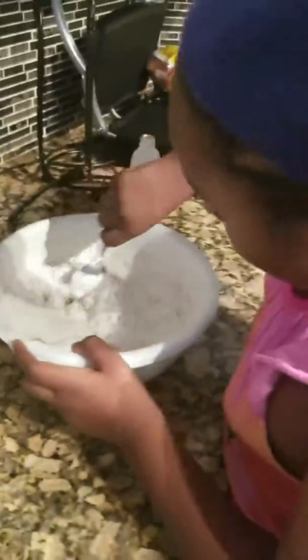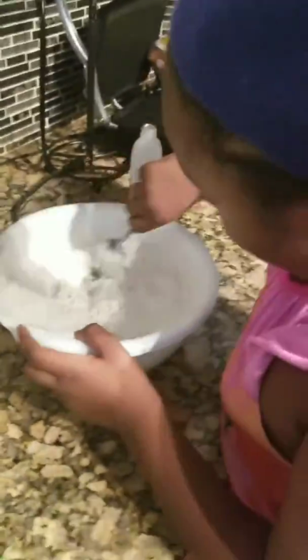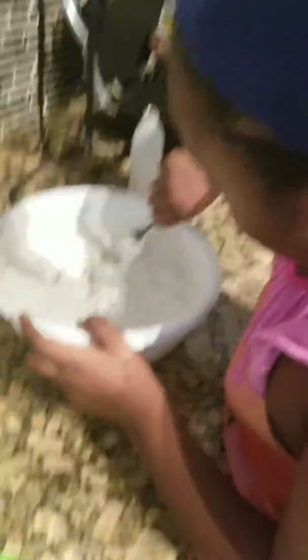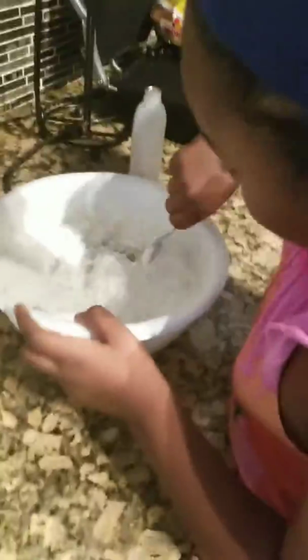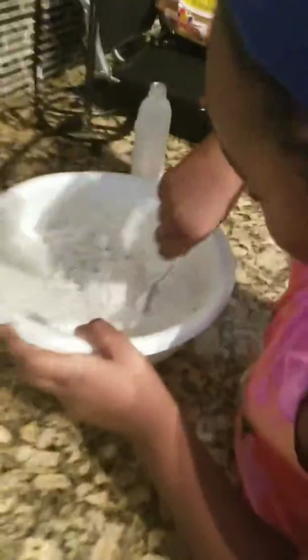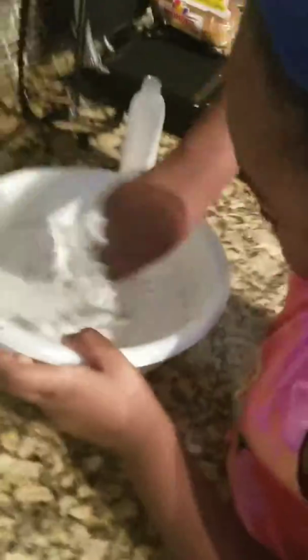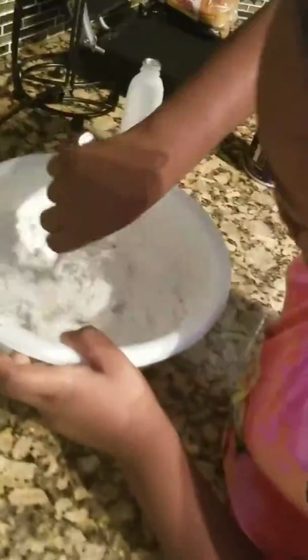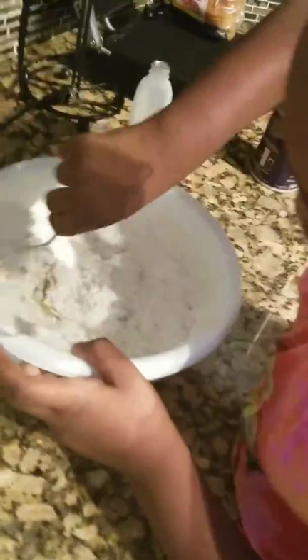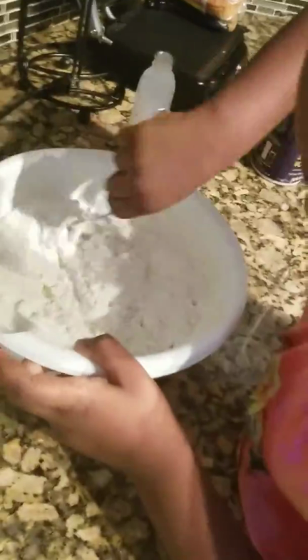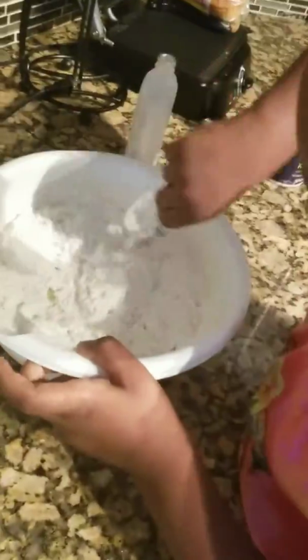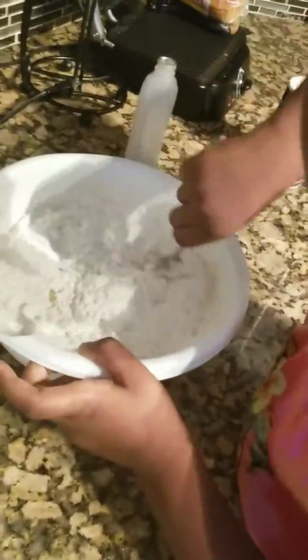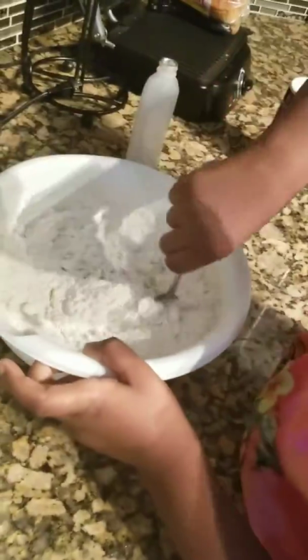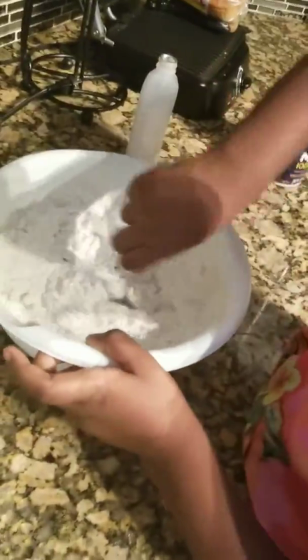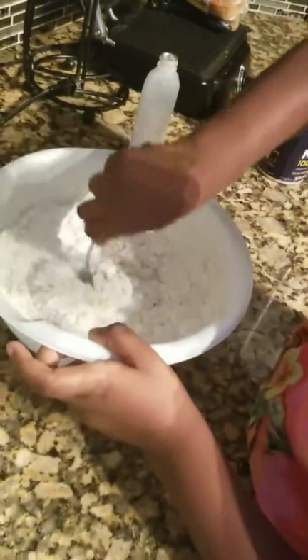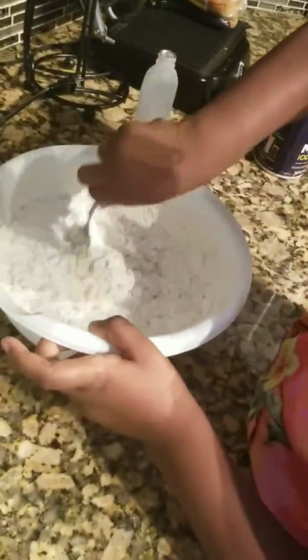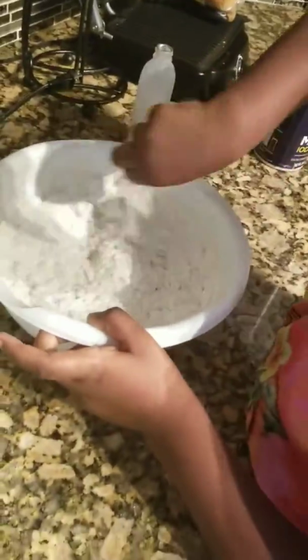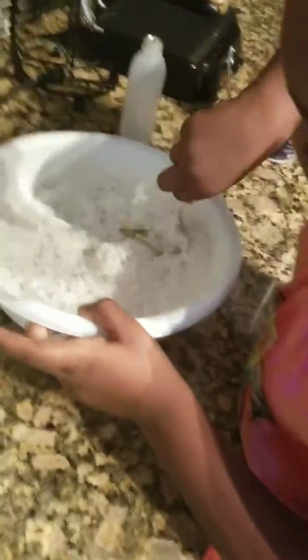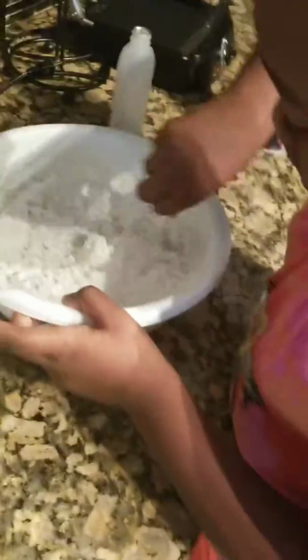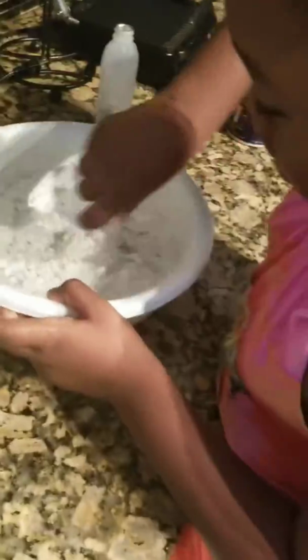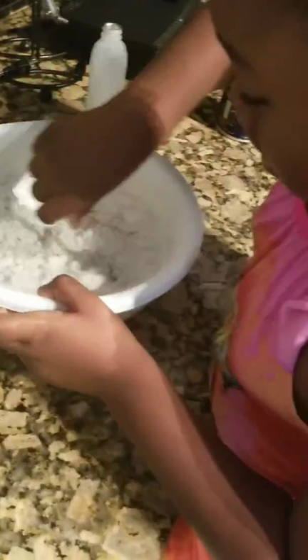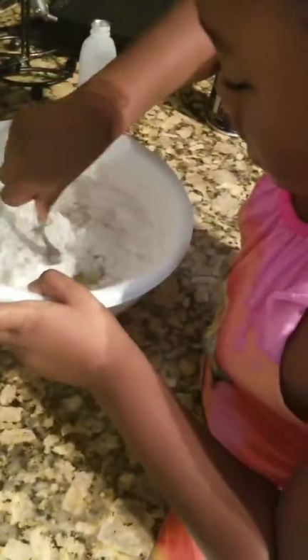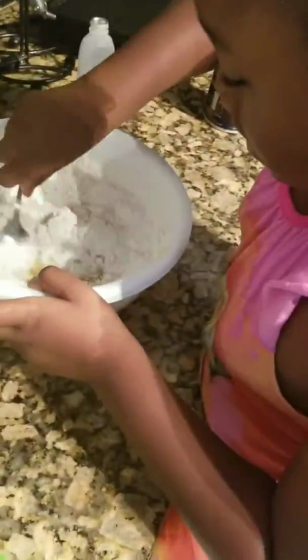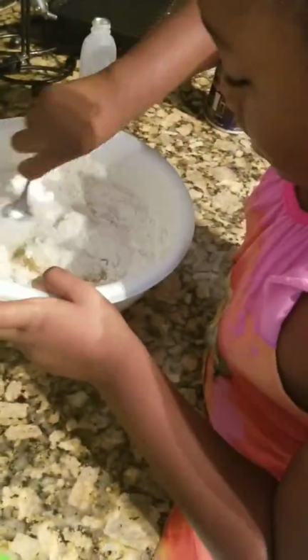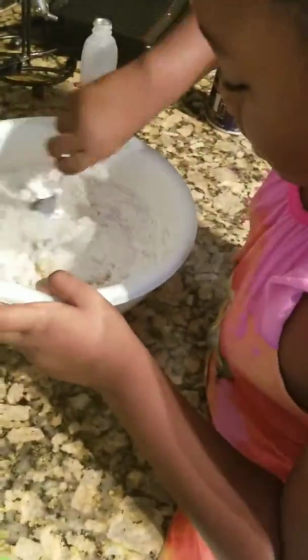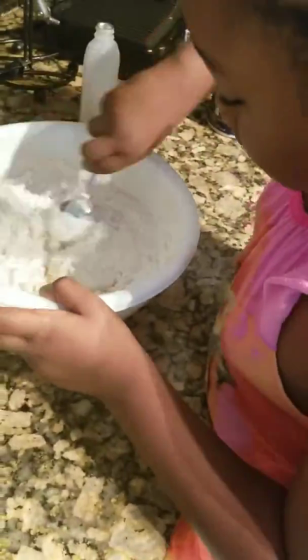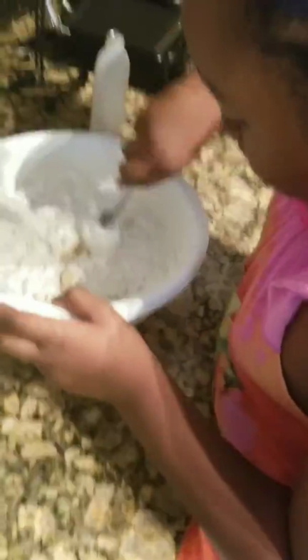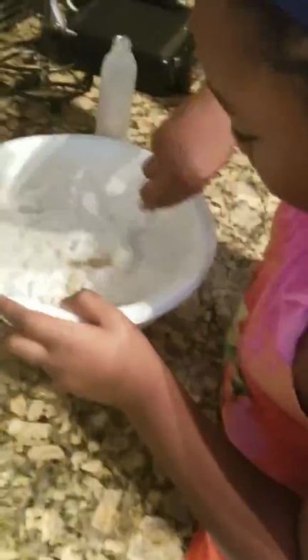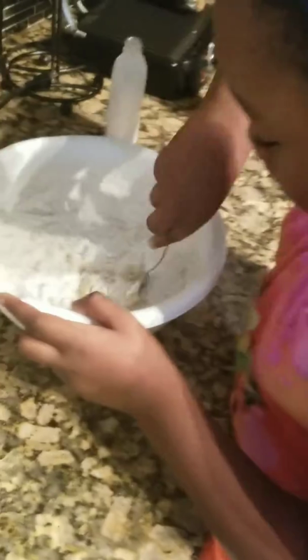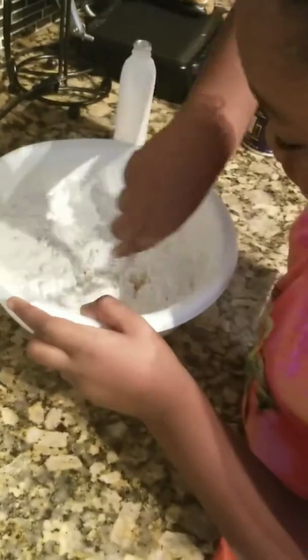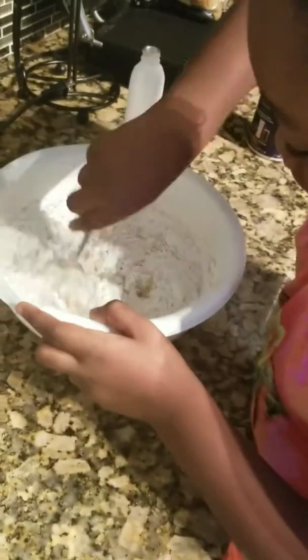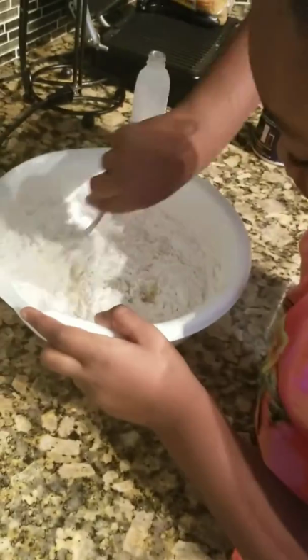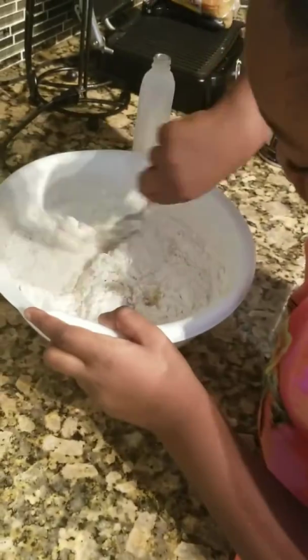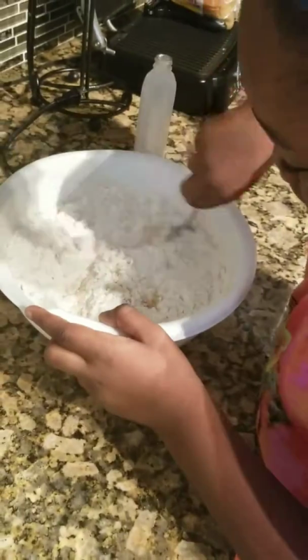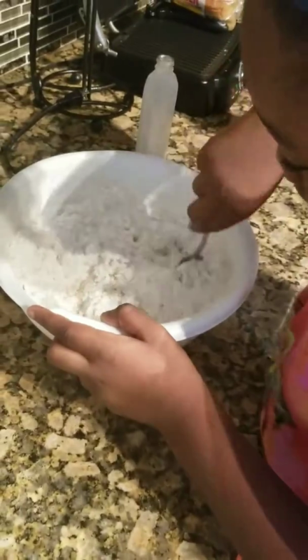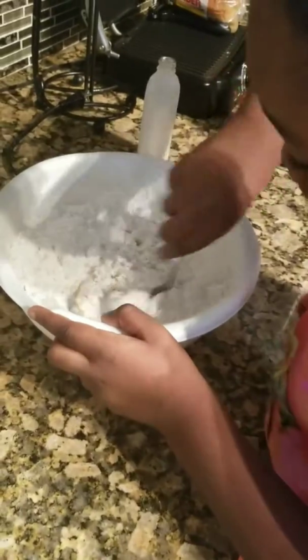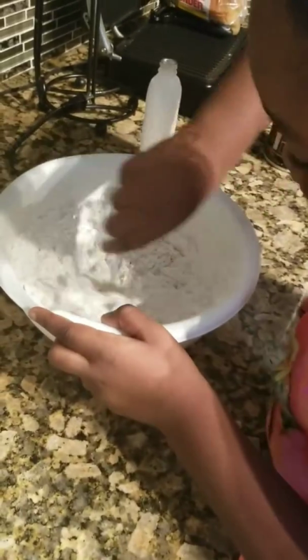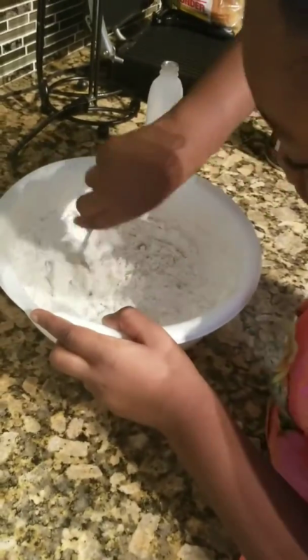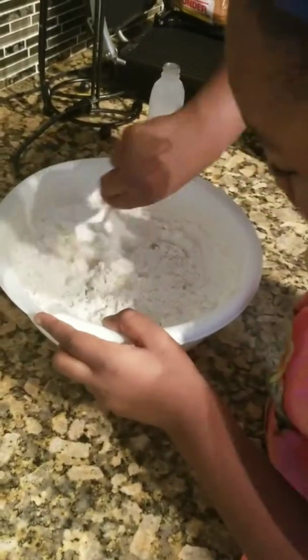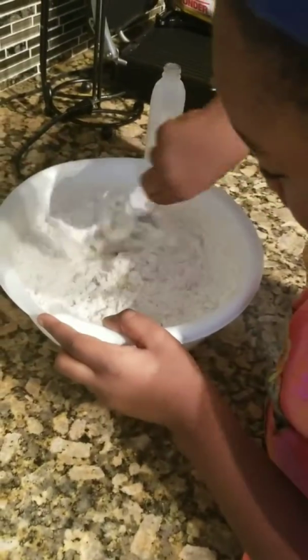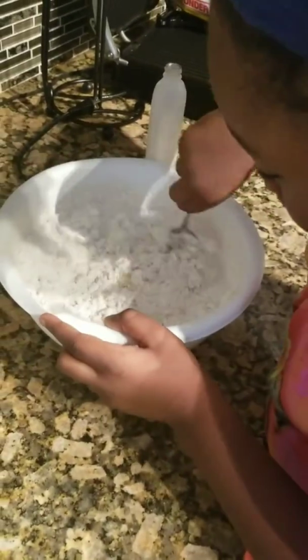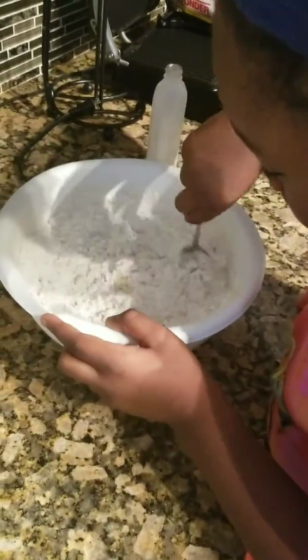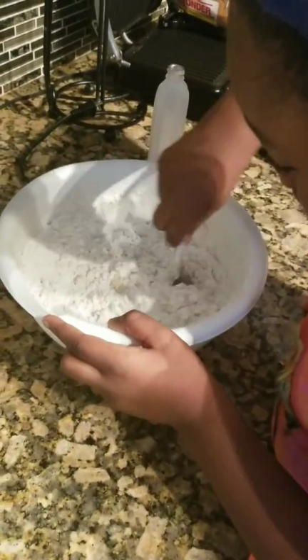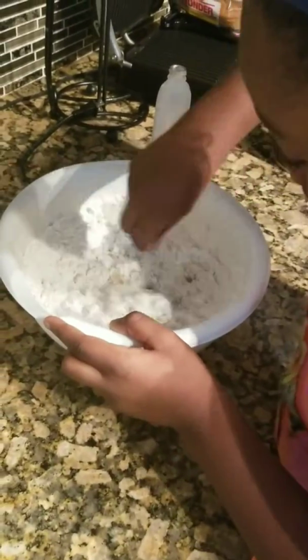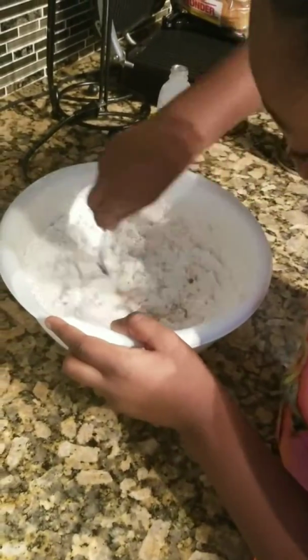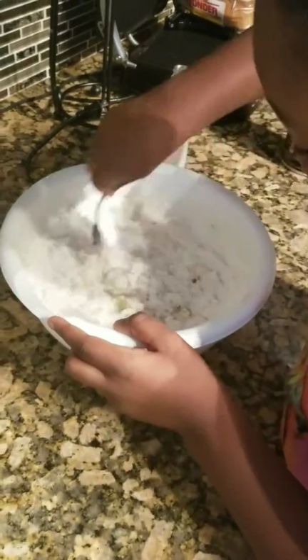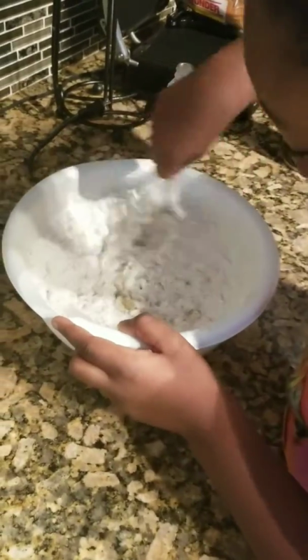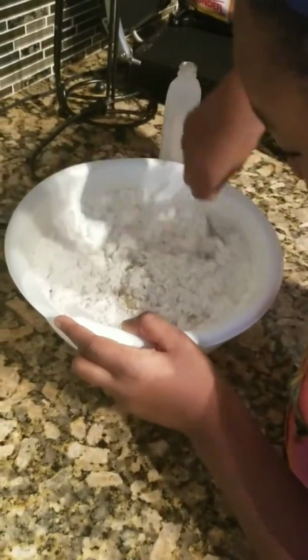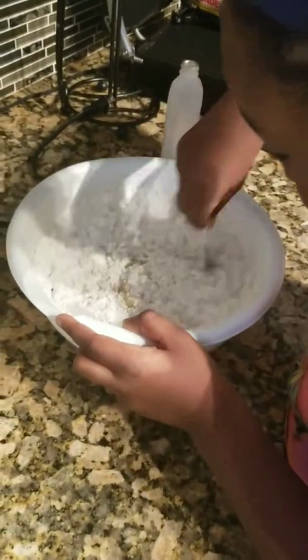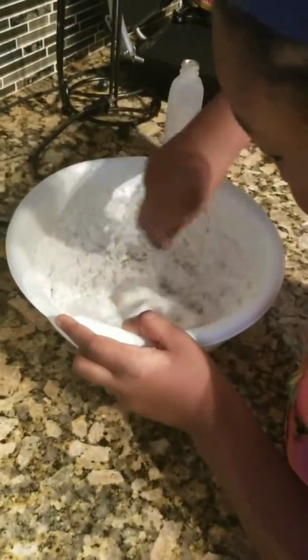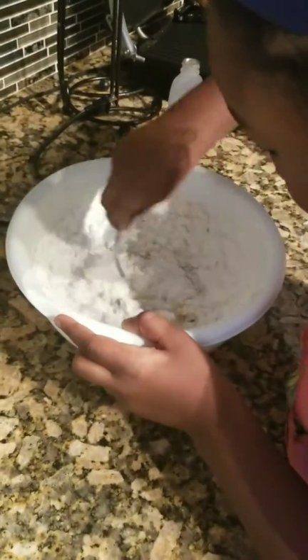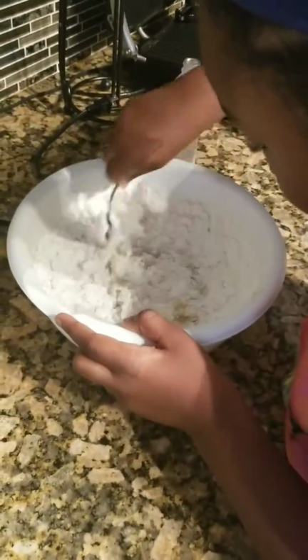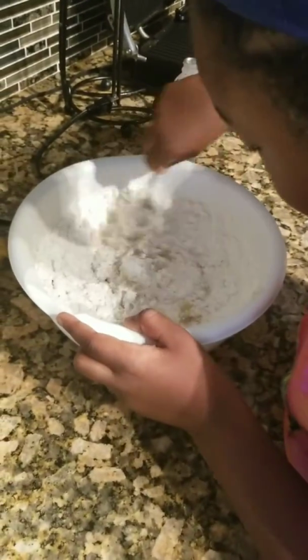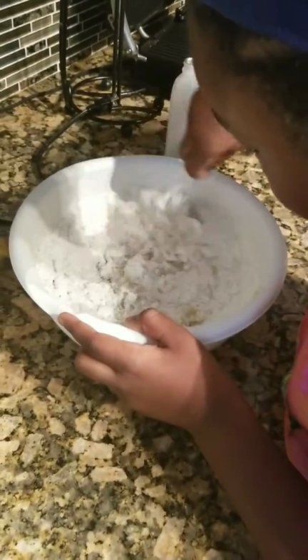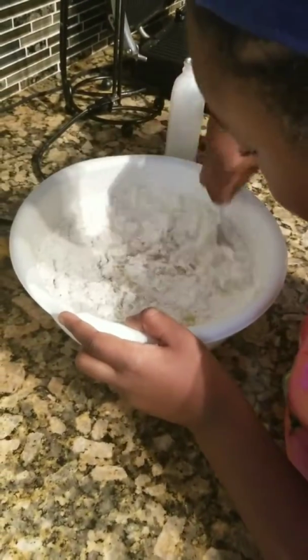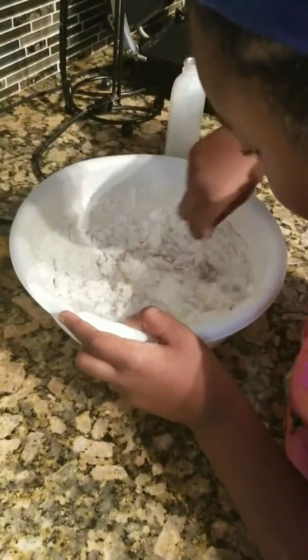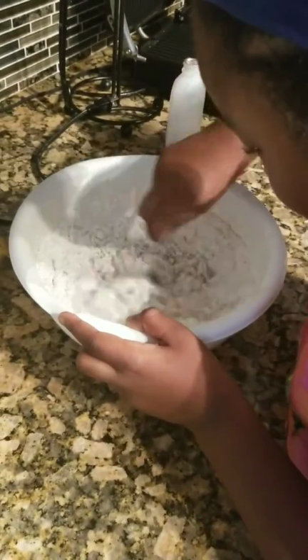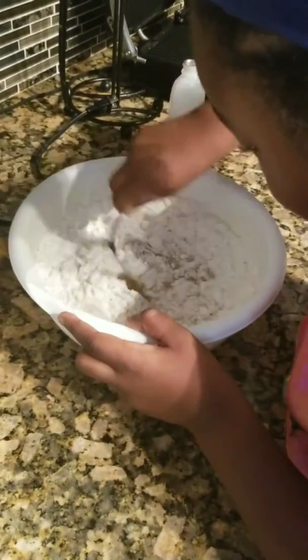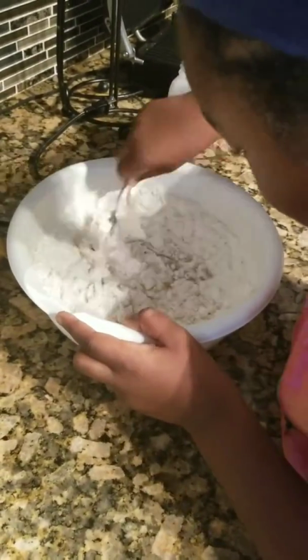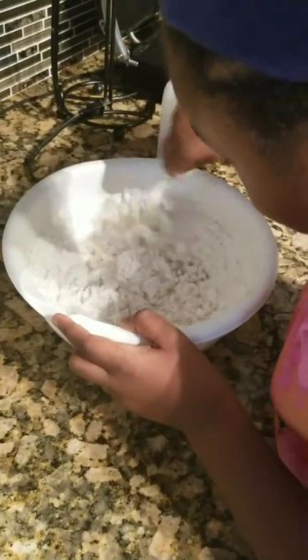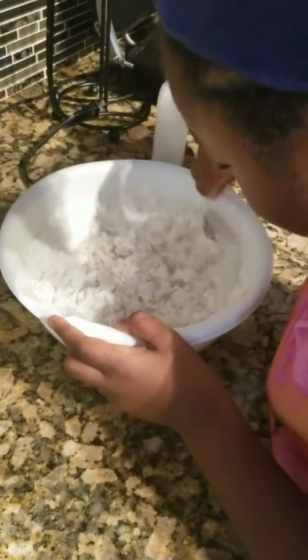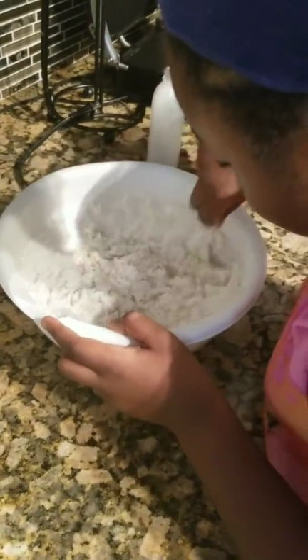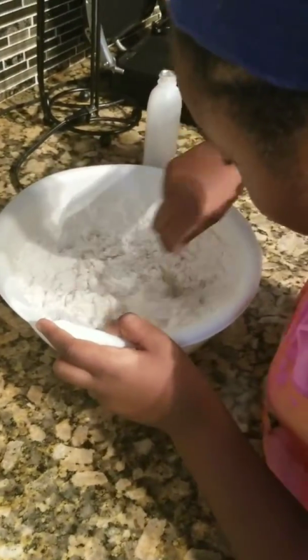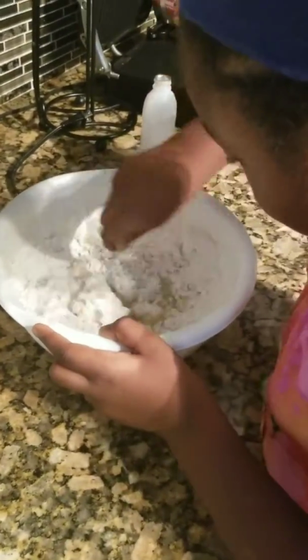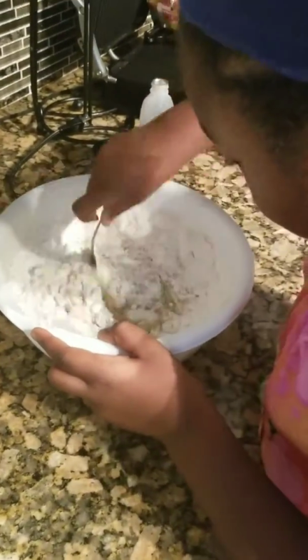Now she adds the half flour. It's still running up. My daughter can cook, y'all.